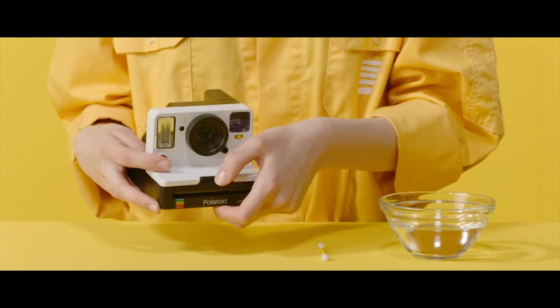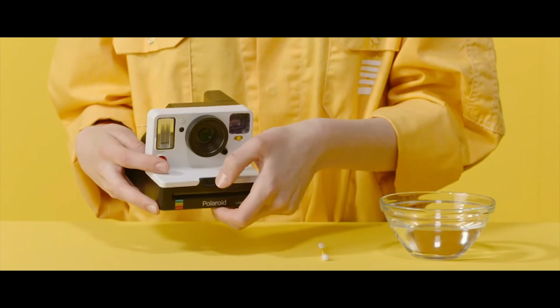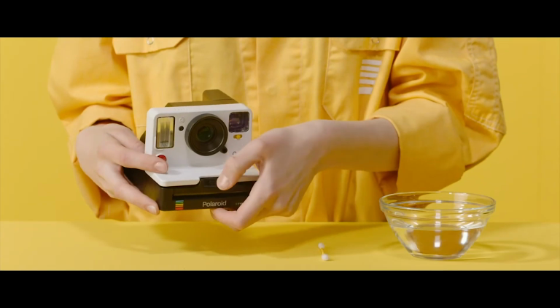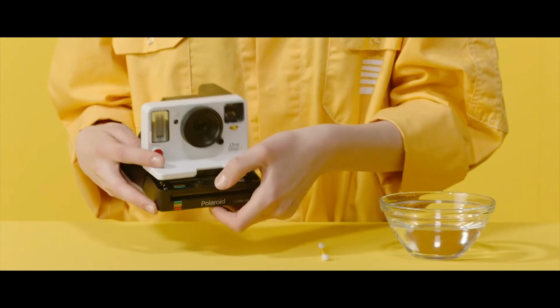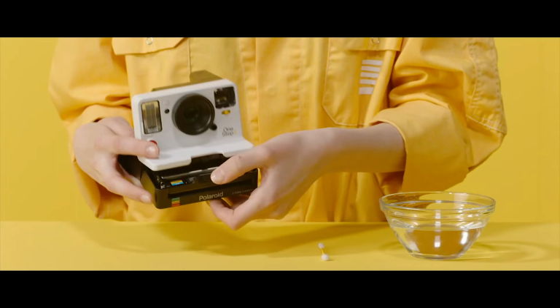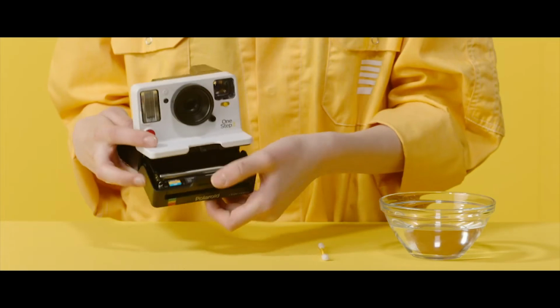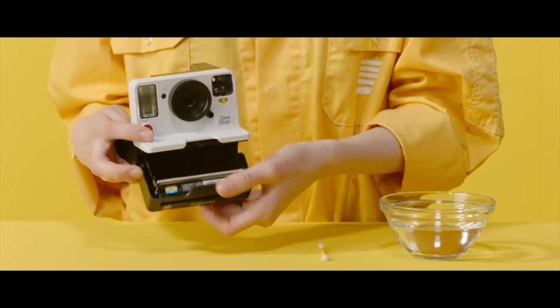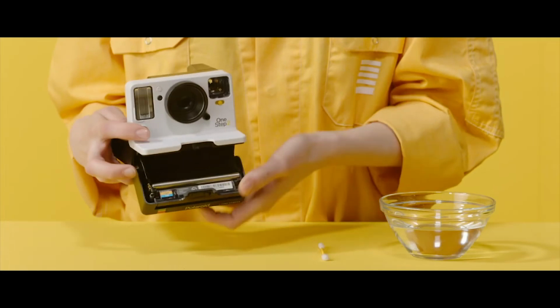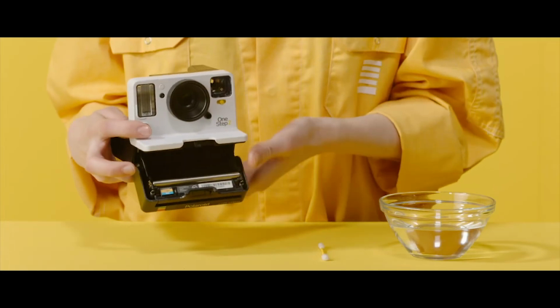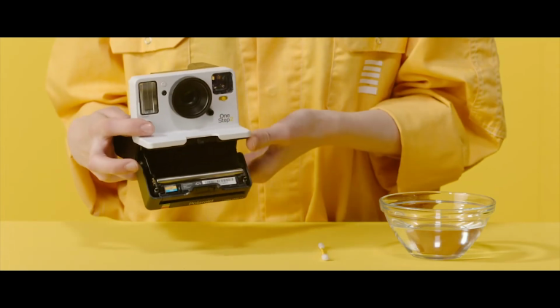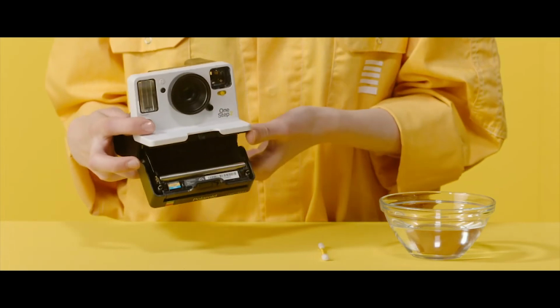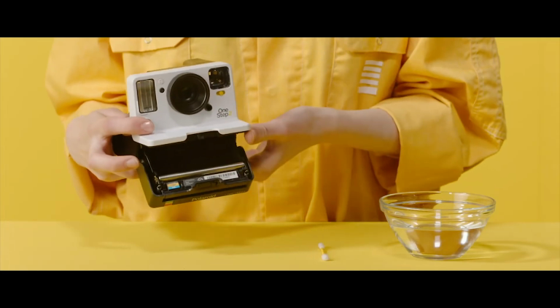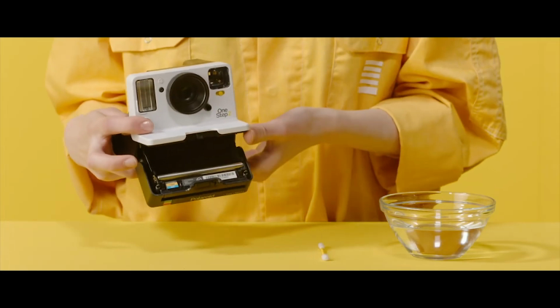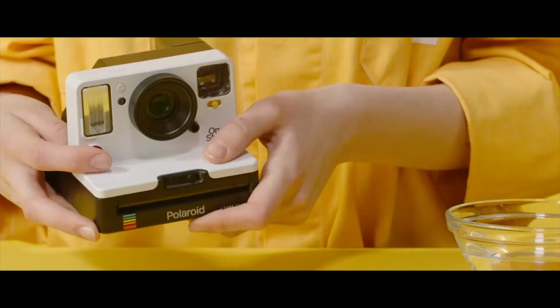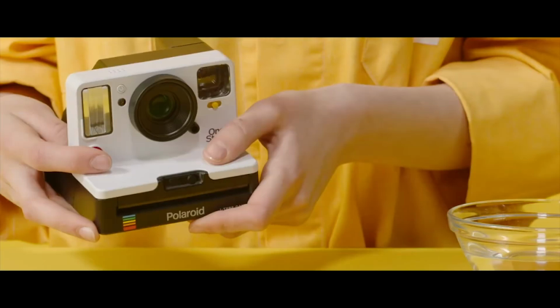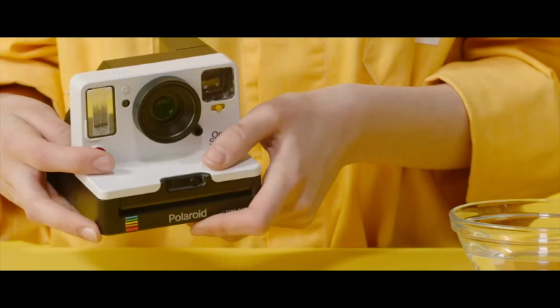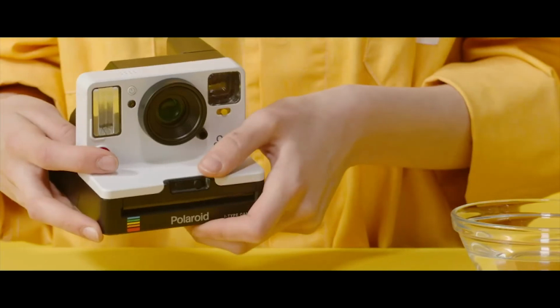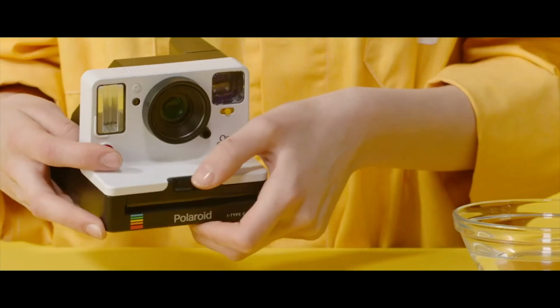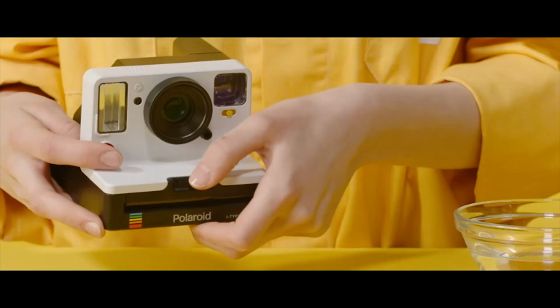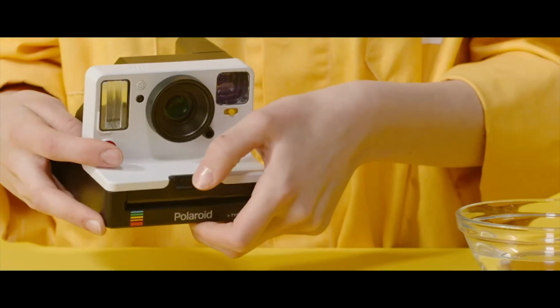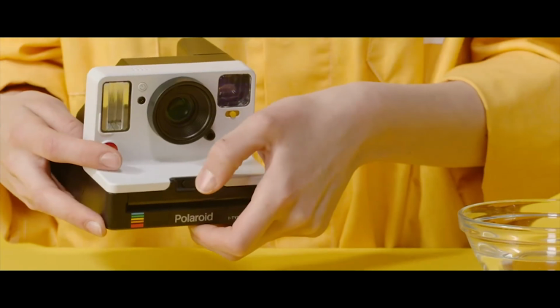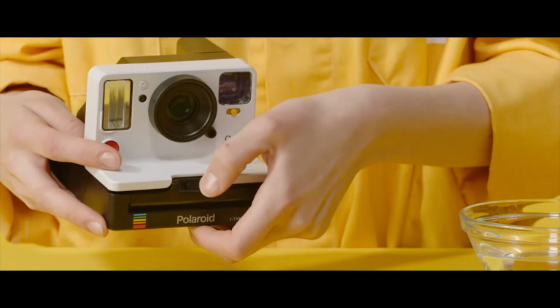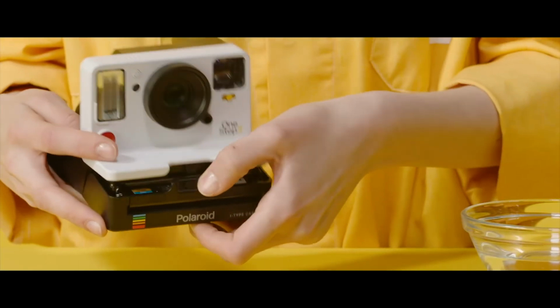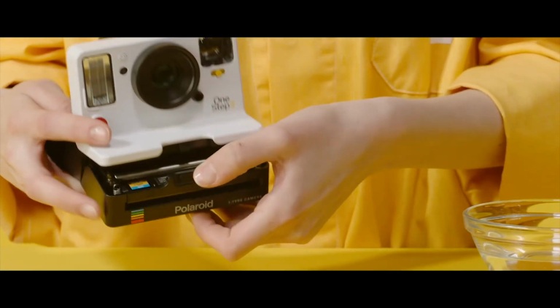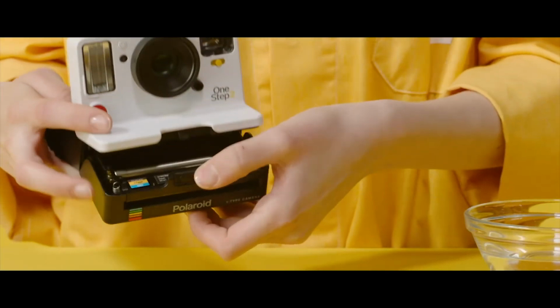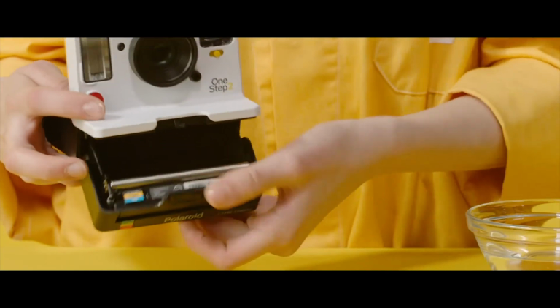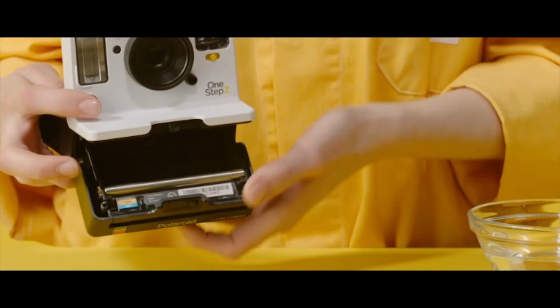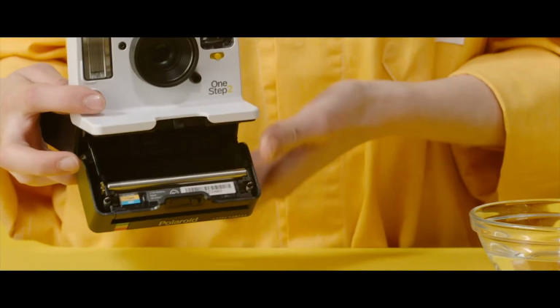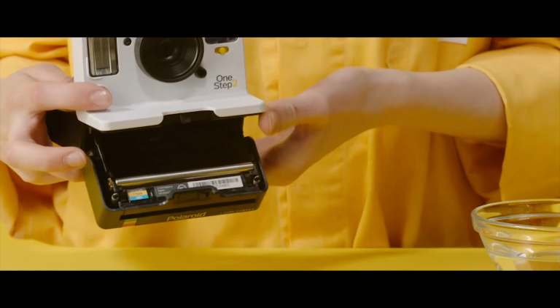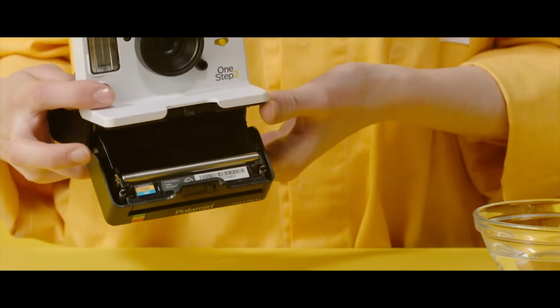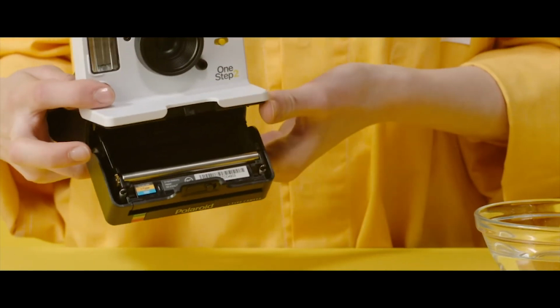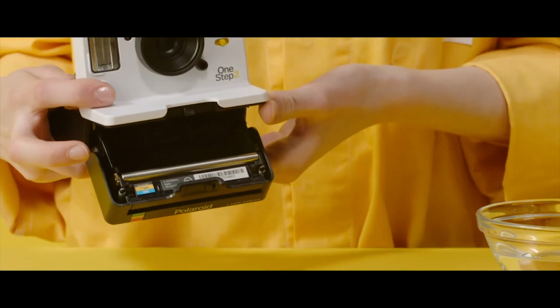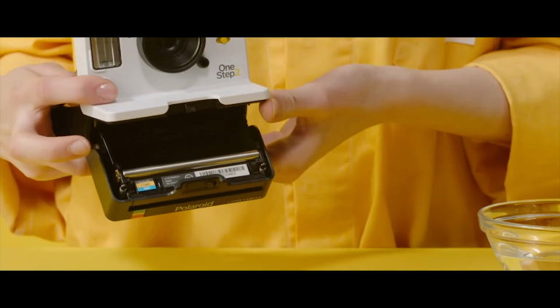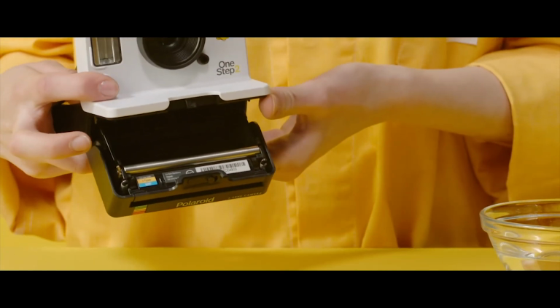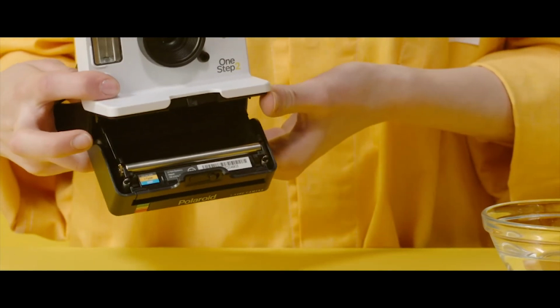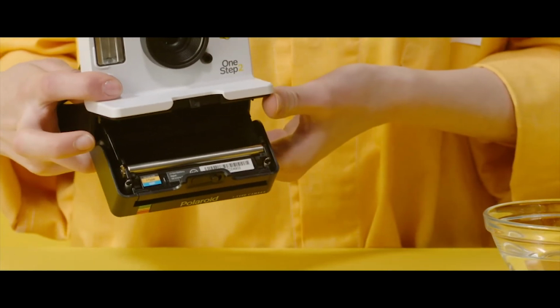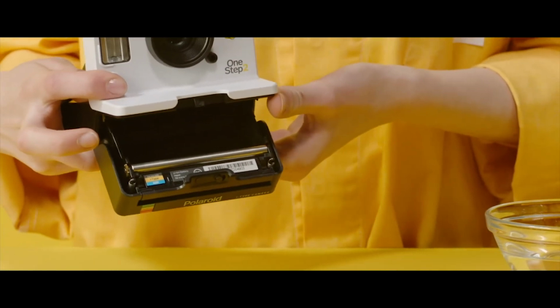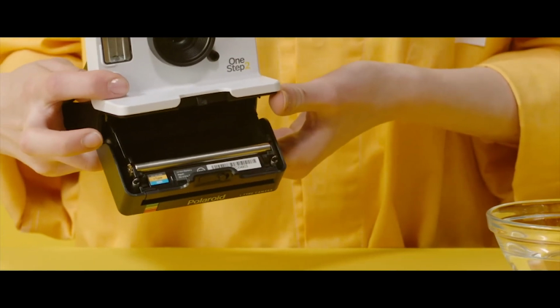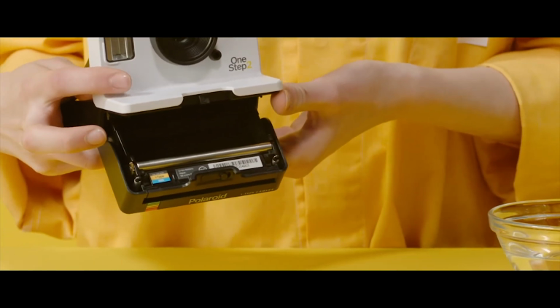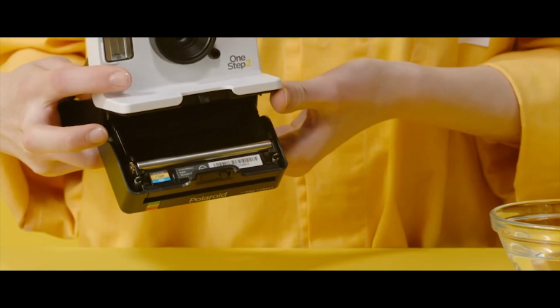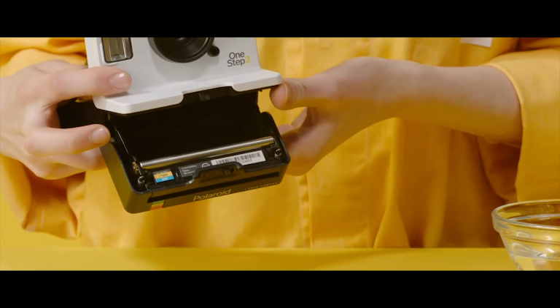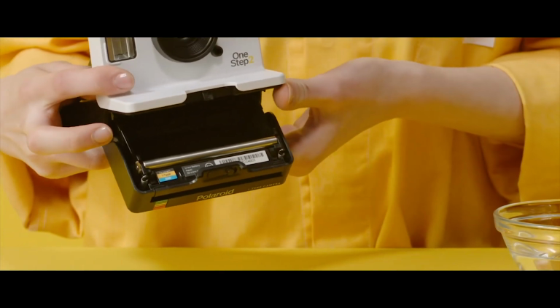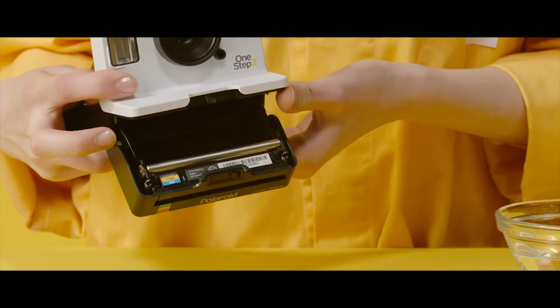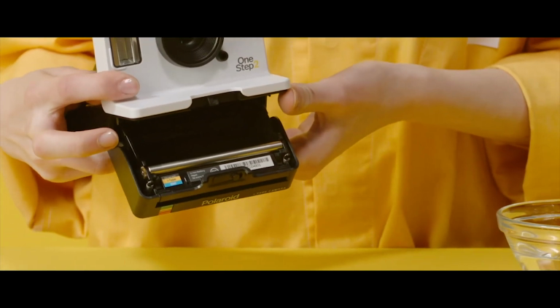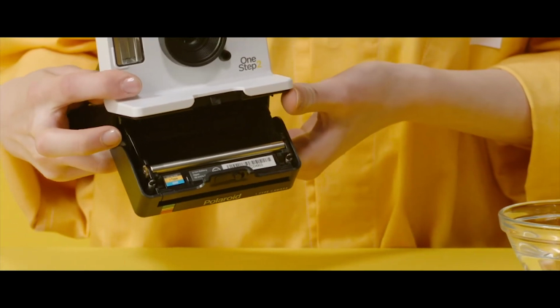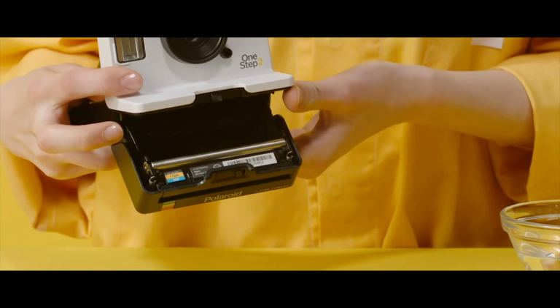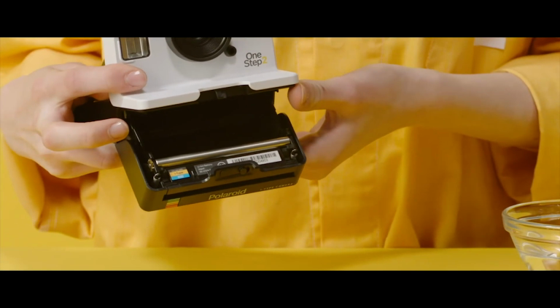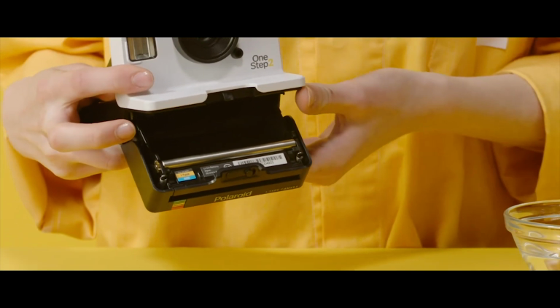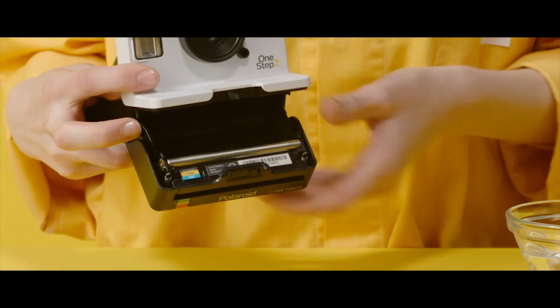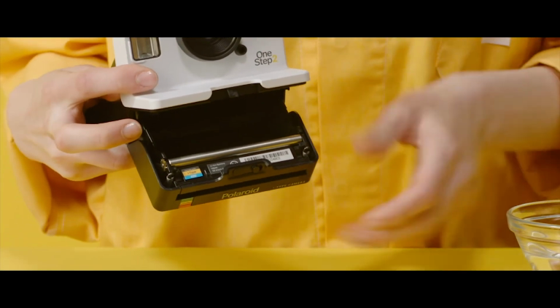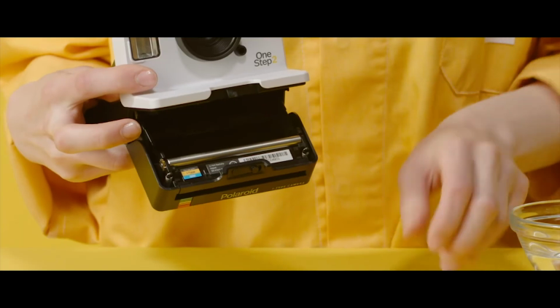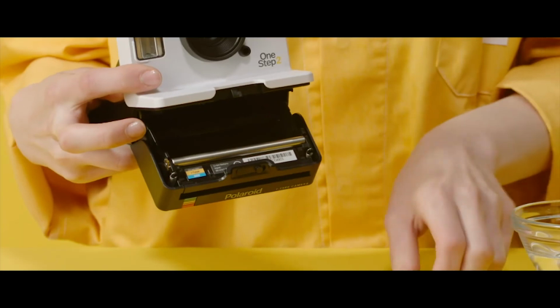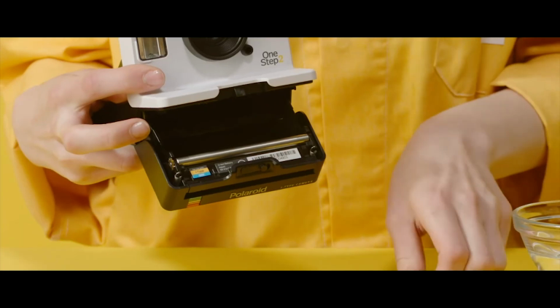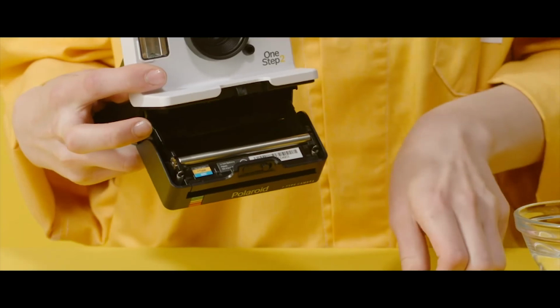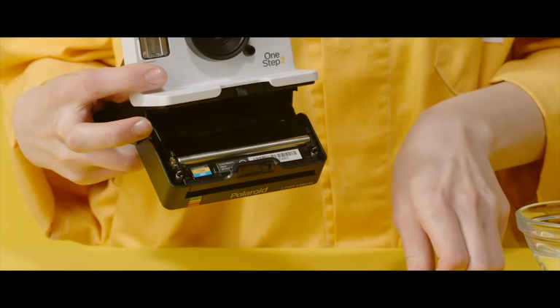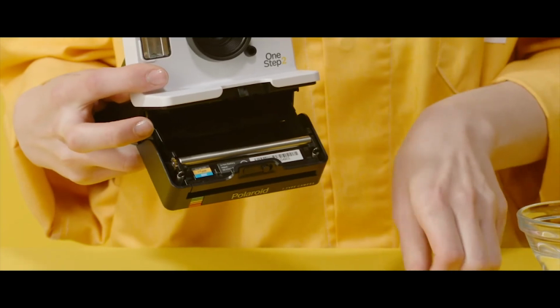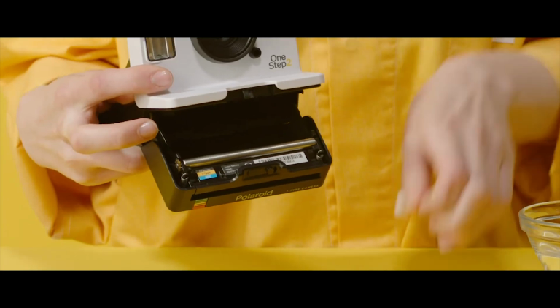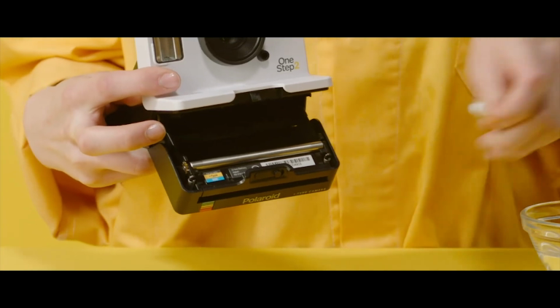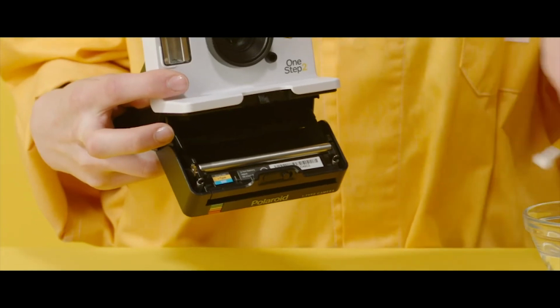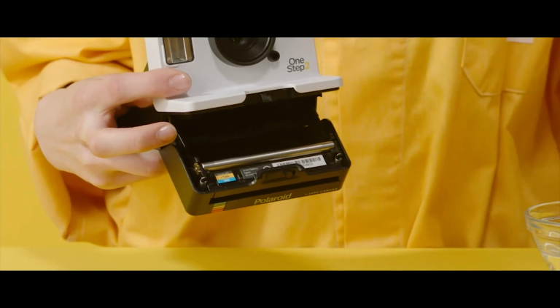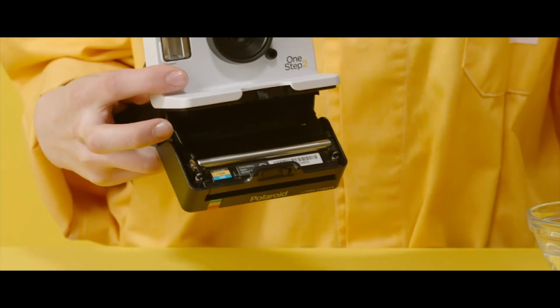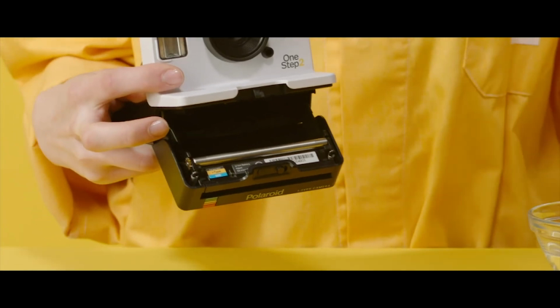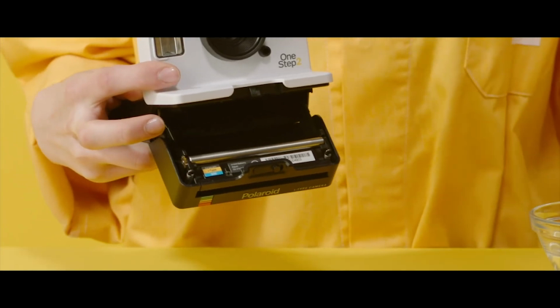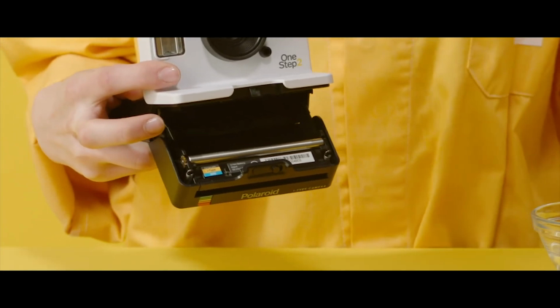First, open the film door of the camera by sliding or pressing the film door latch. The rollers are now exposed and ready to be cleaned.